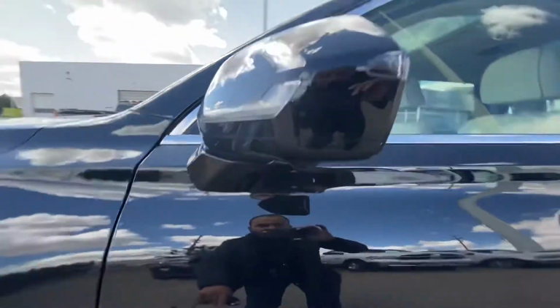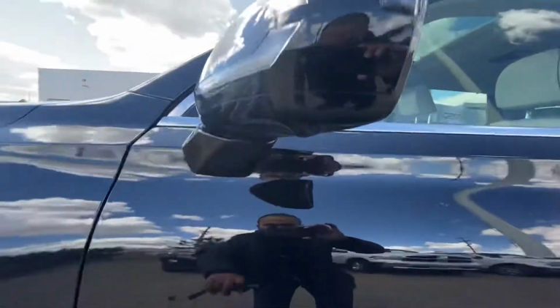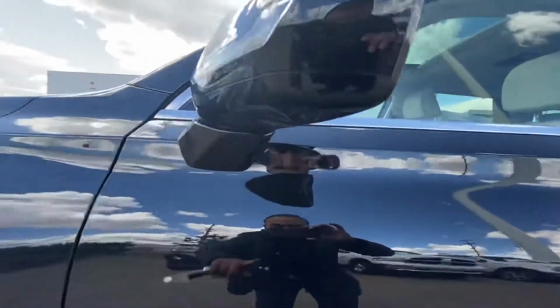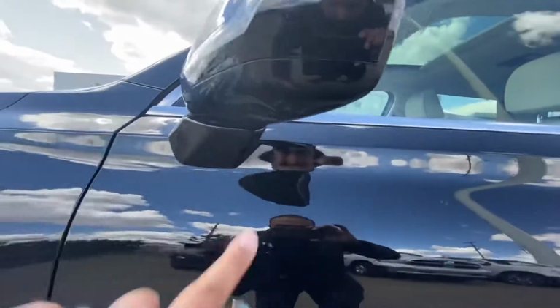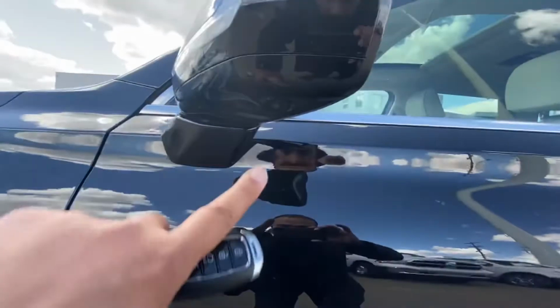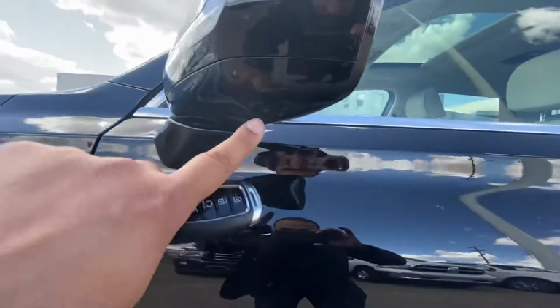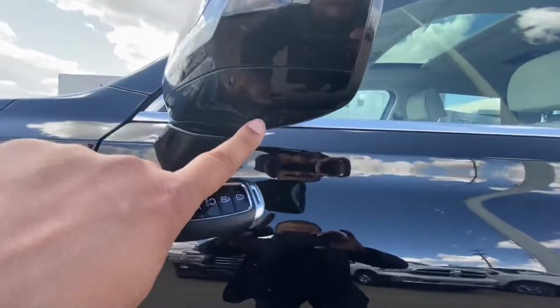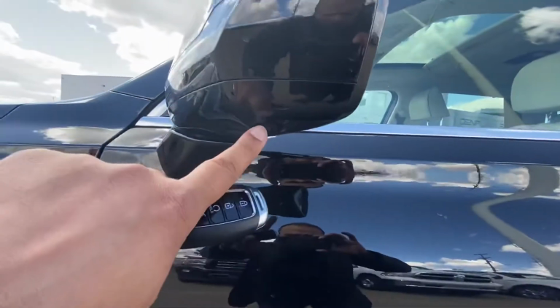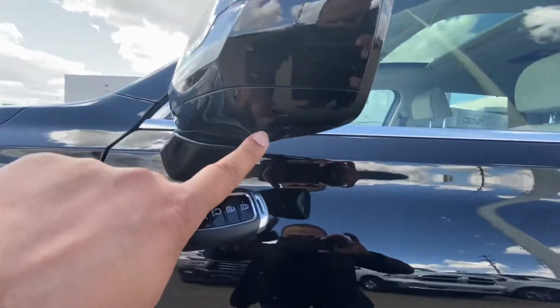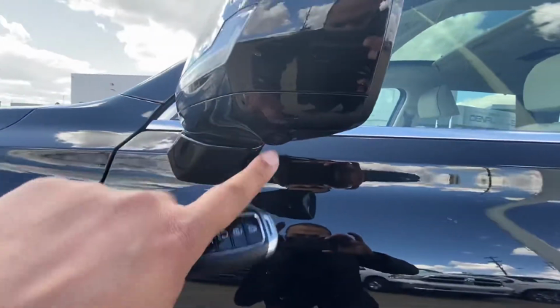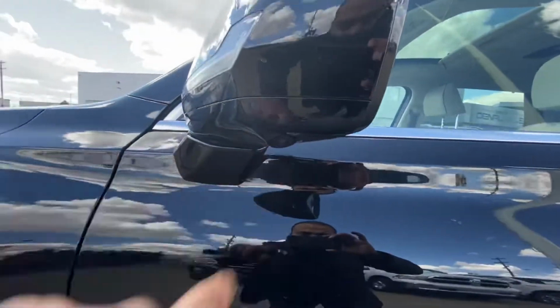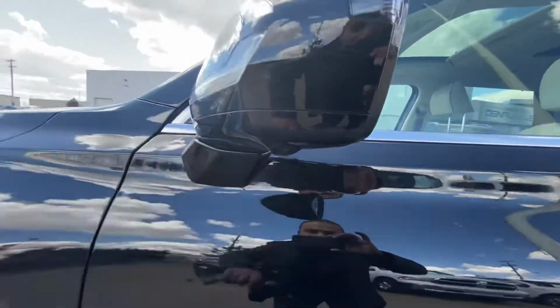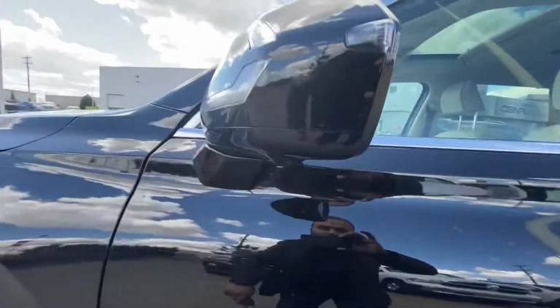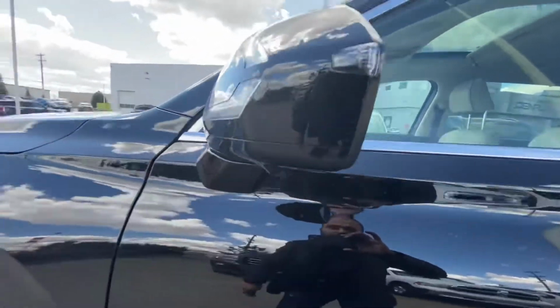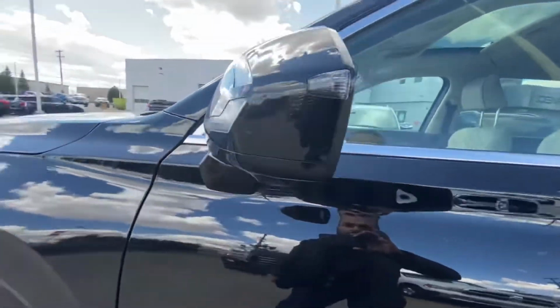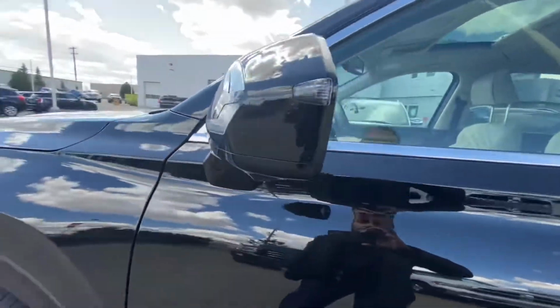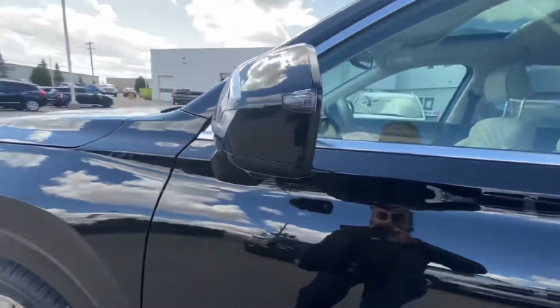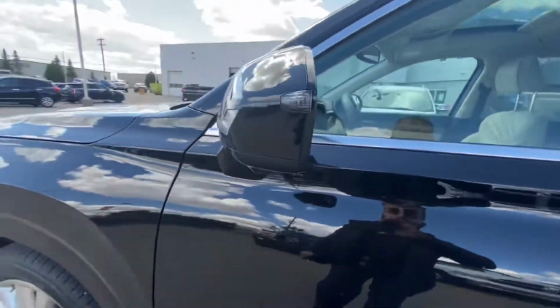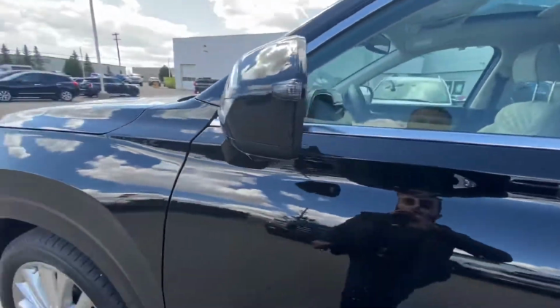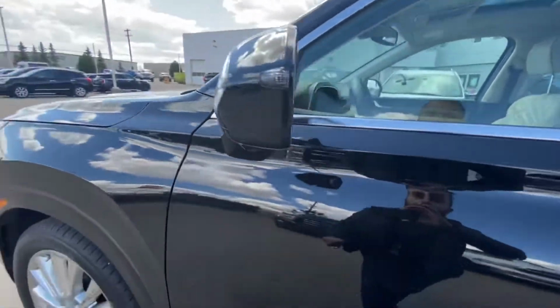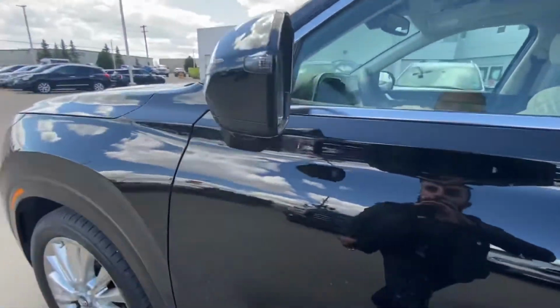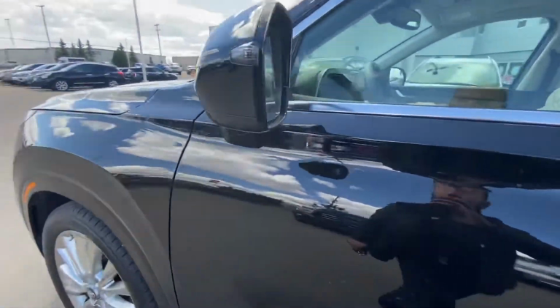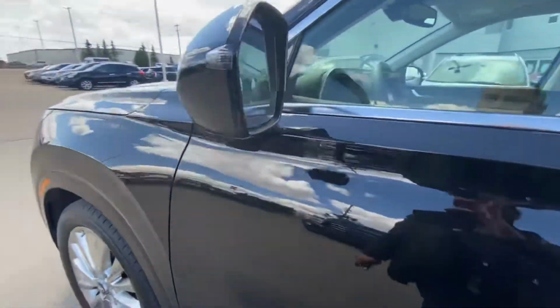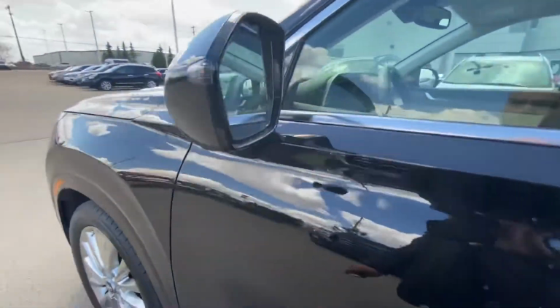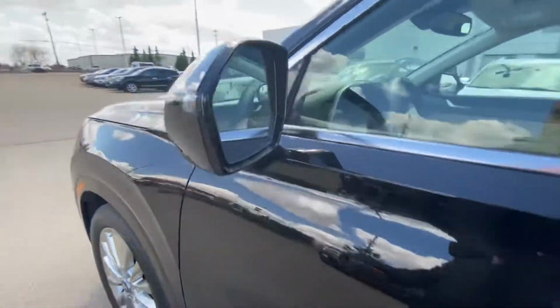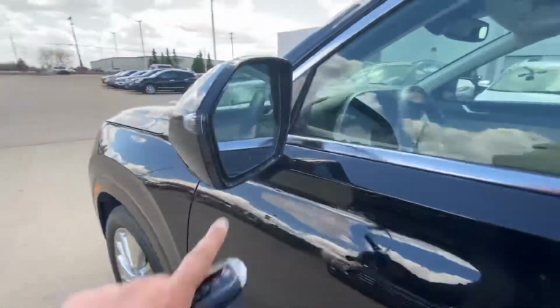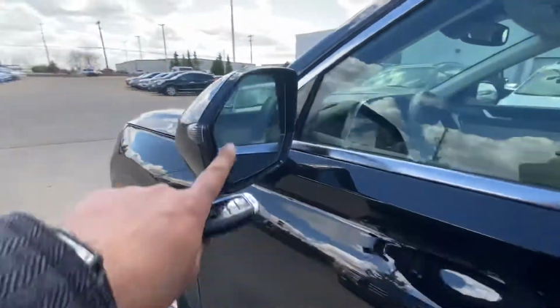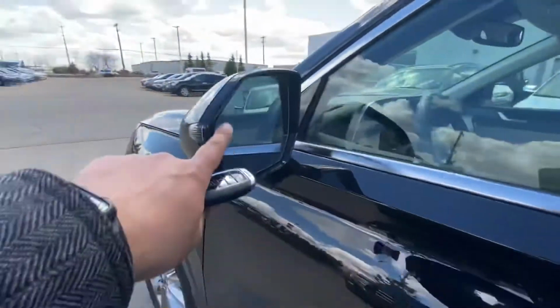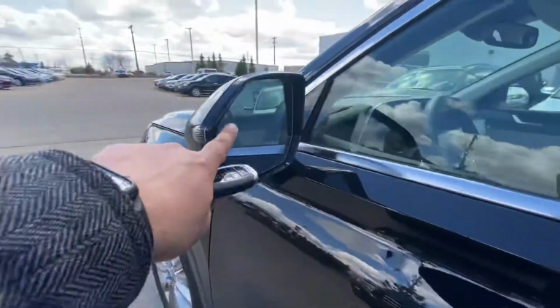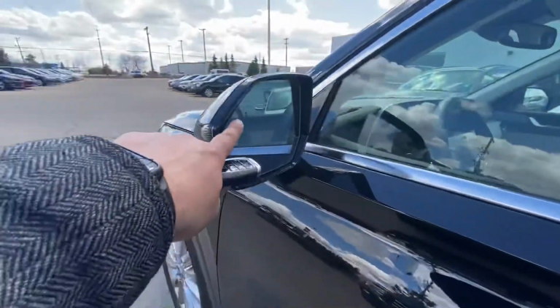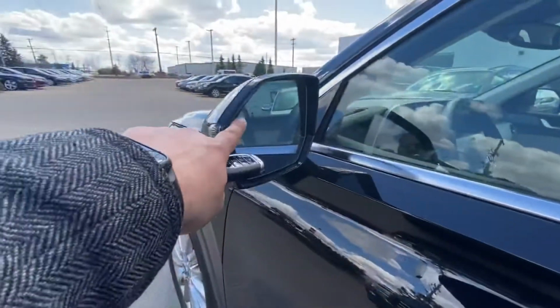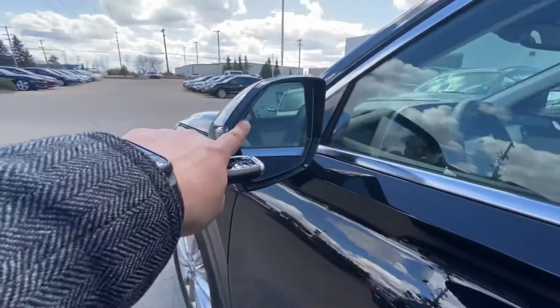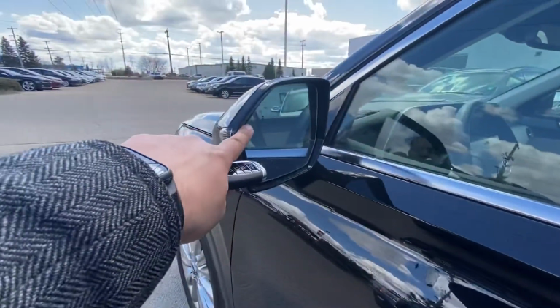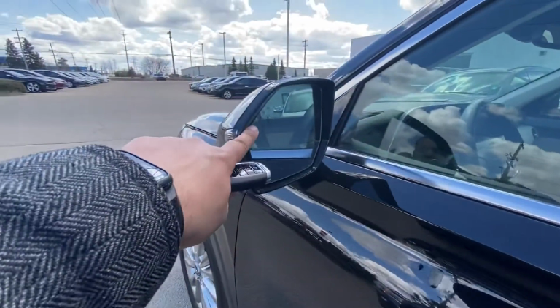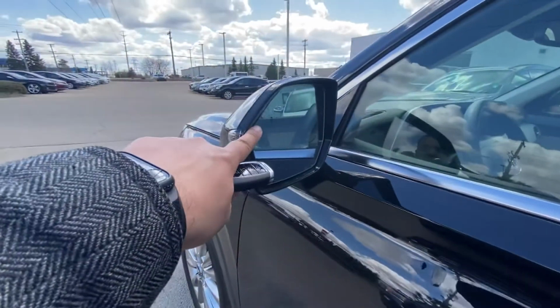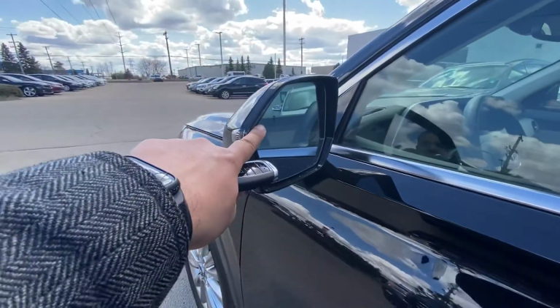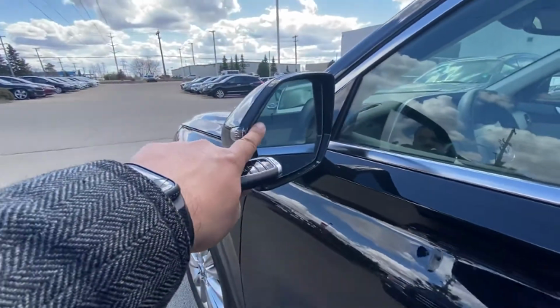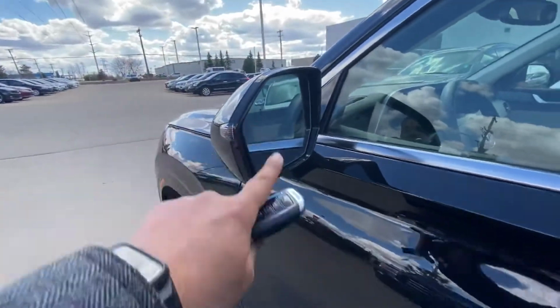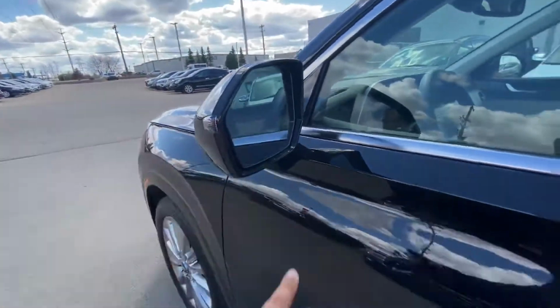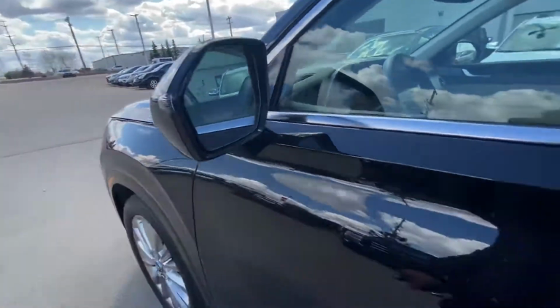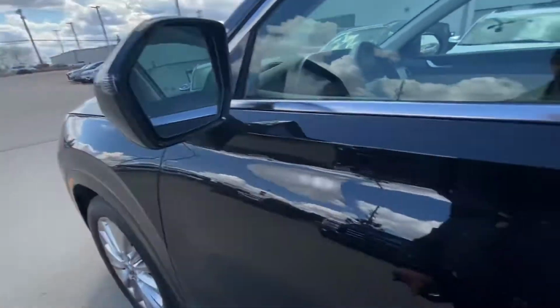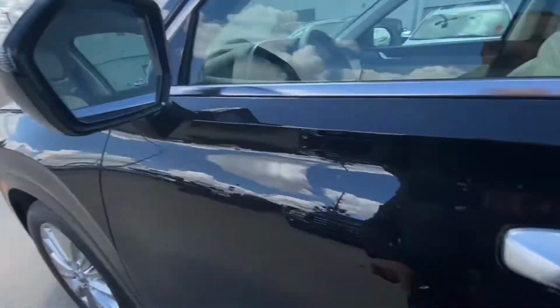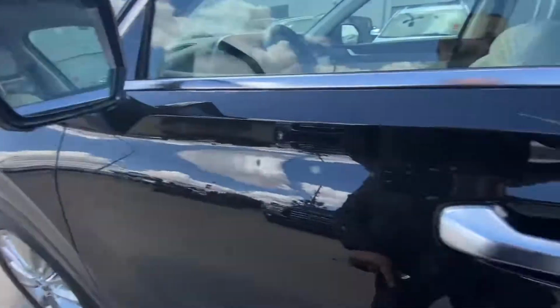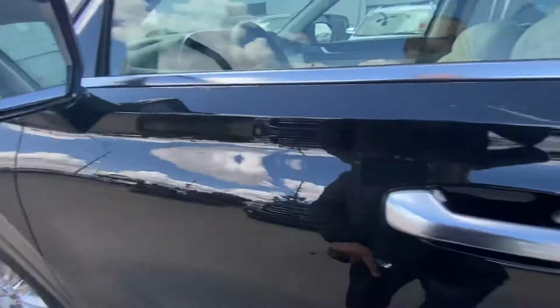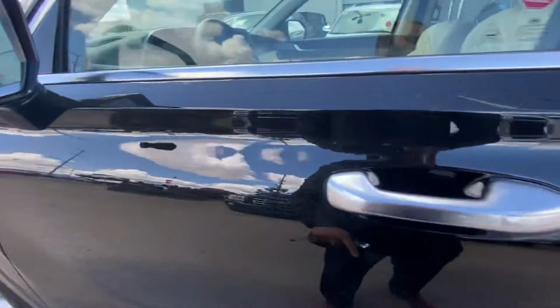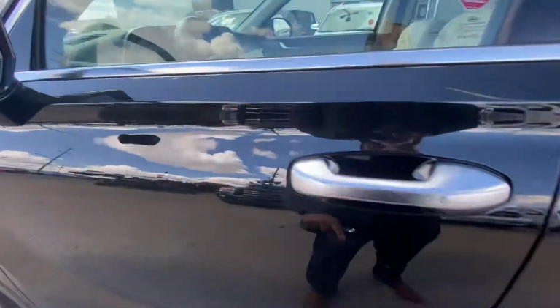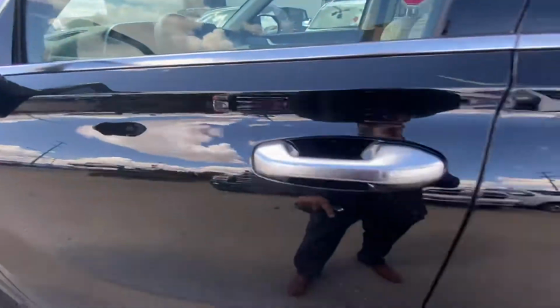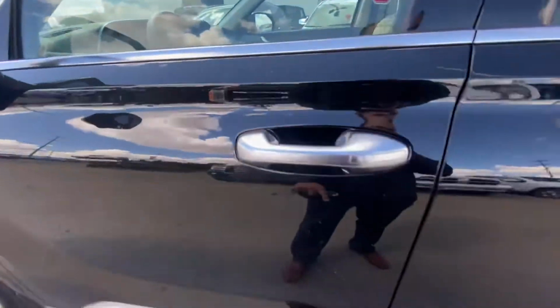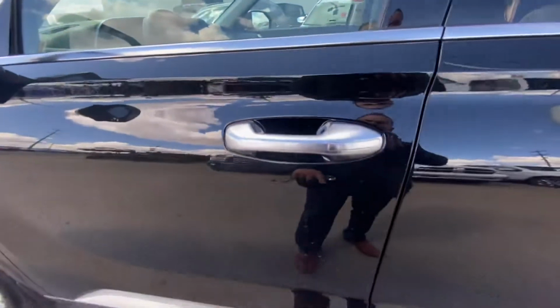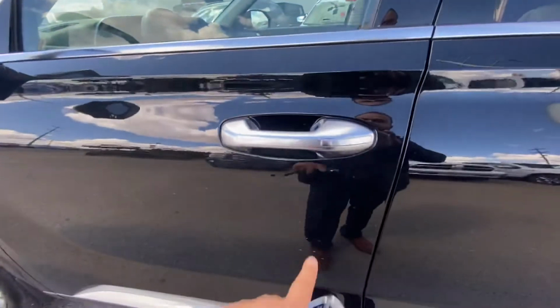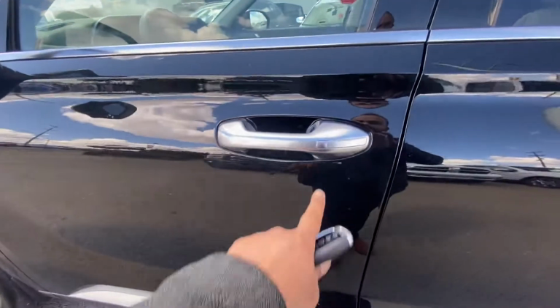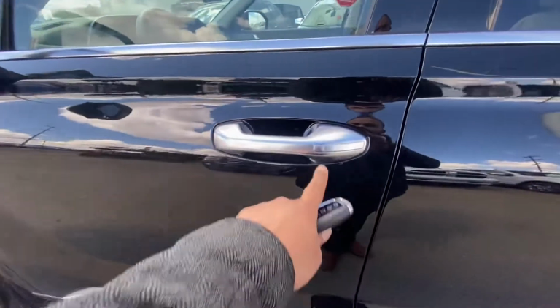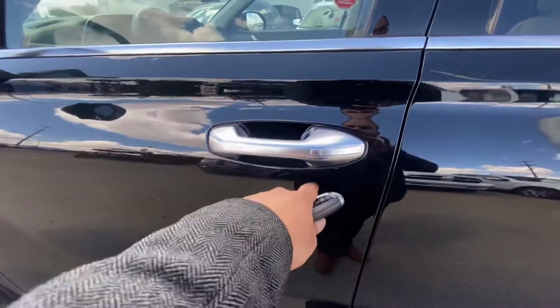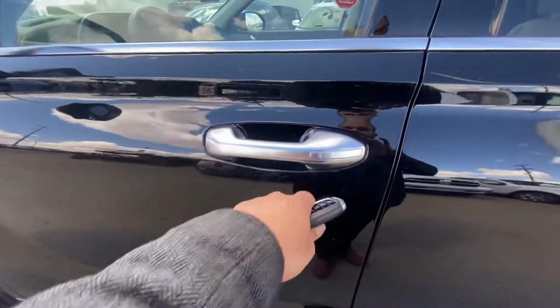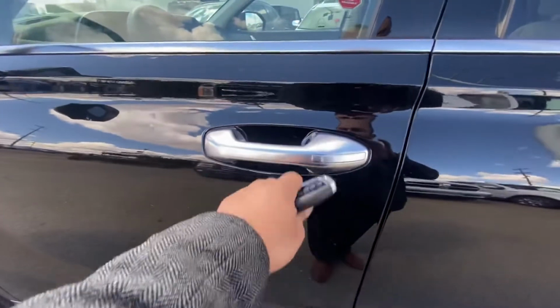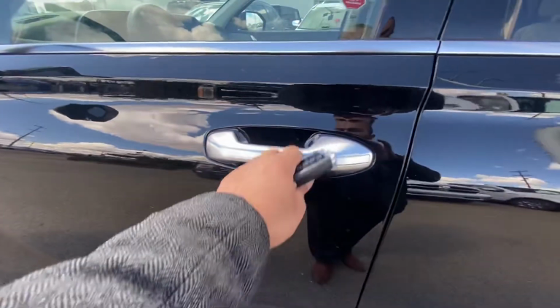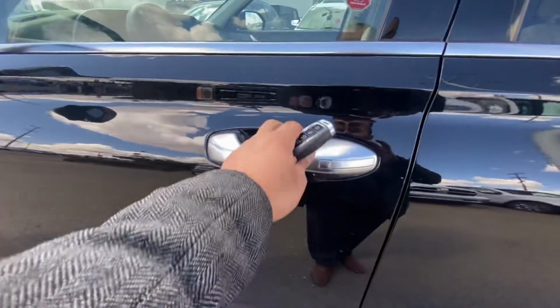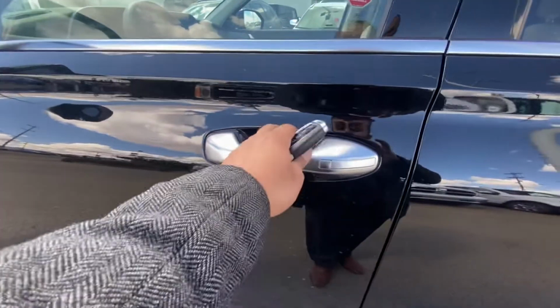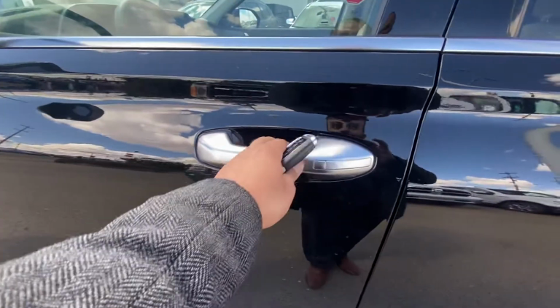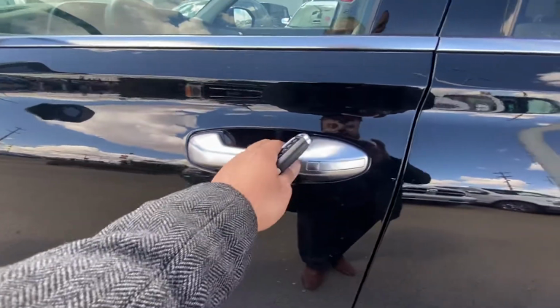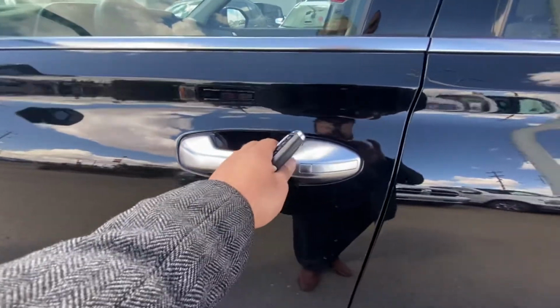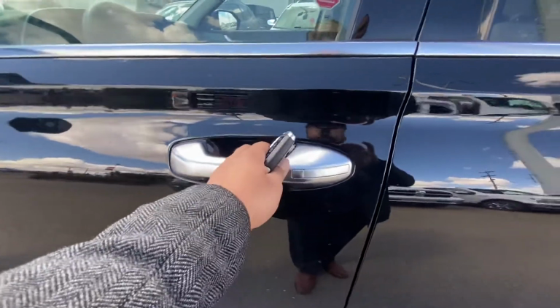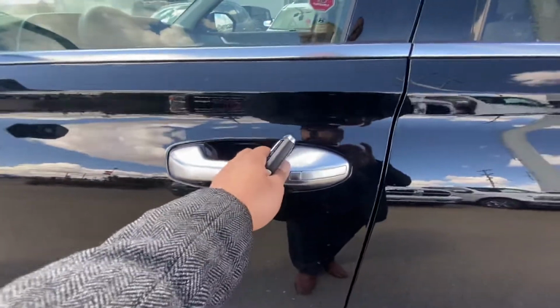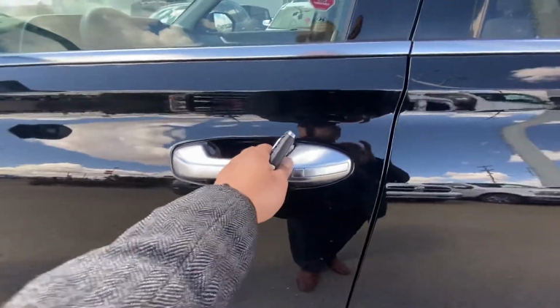You can see the side view mirror camera. It has your blind spot monitoring, and passive entry on both the driver and passenger doors.